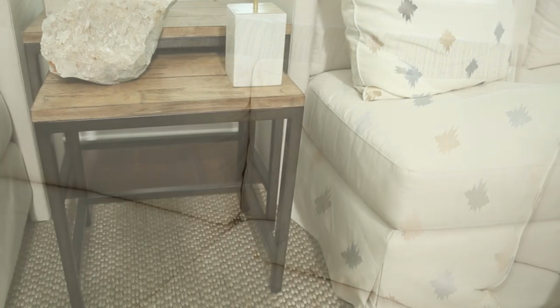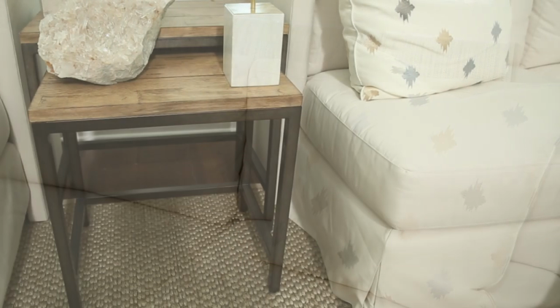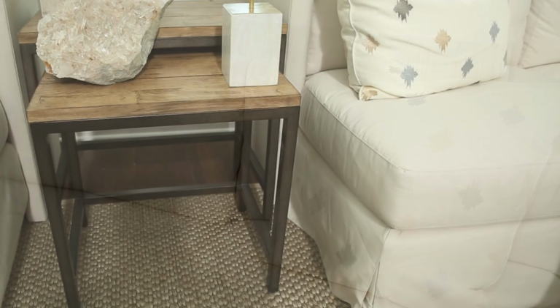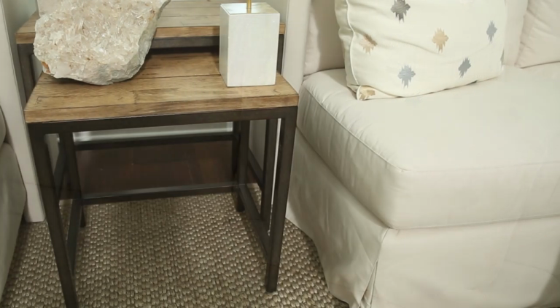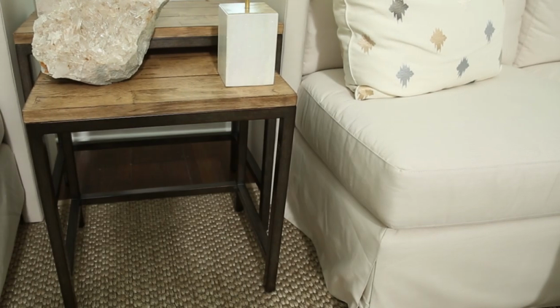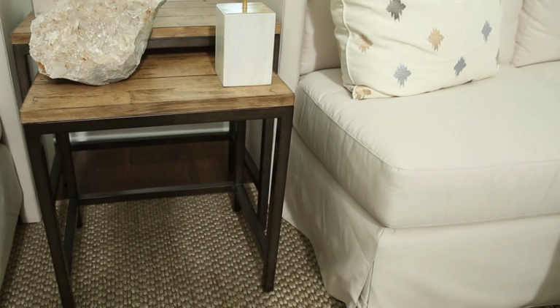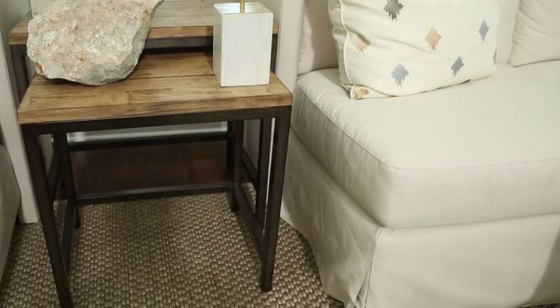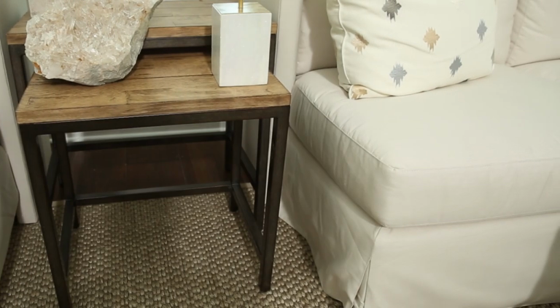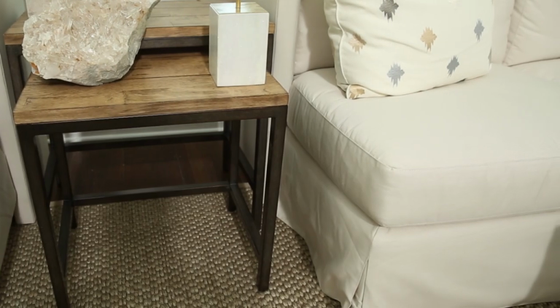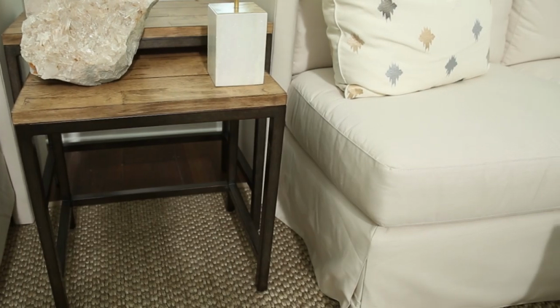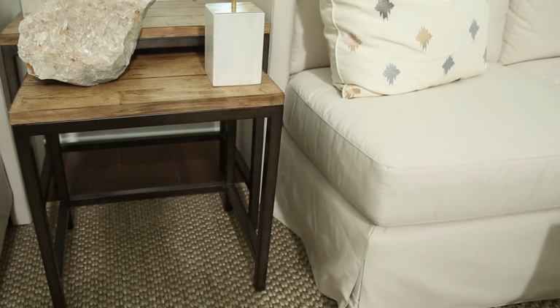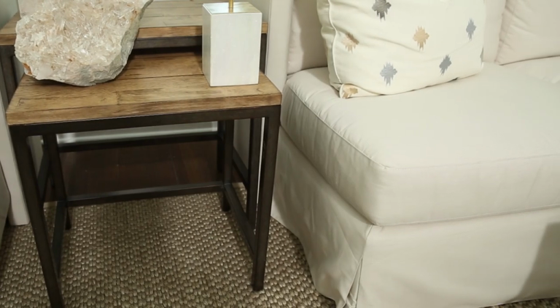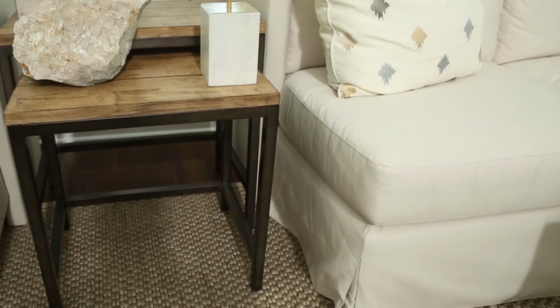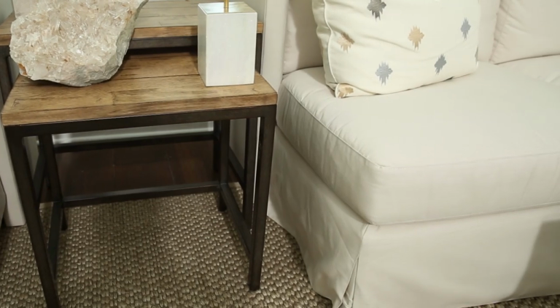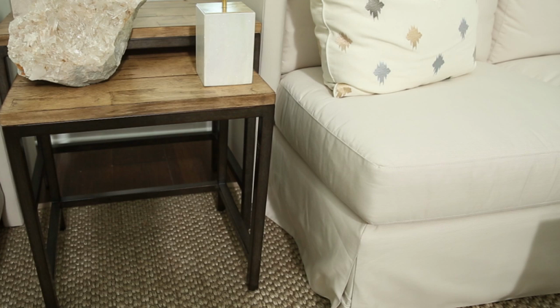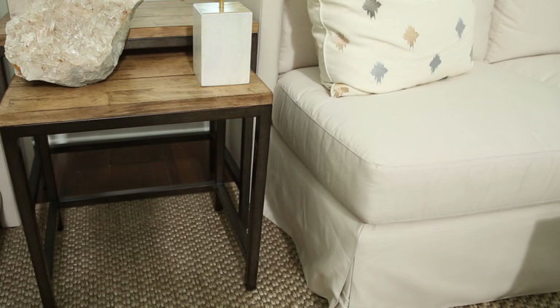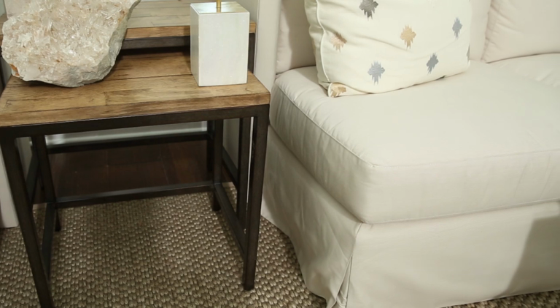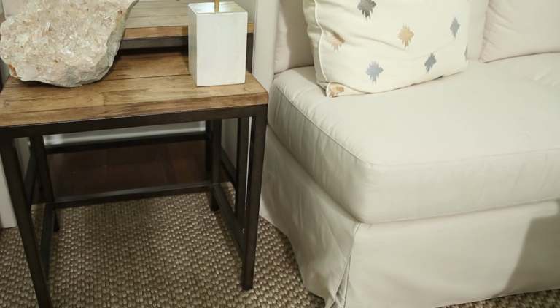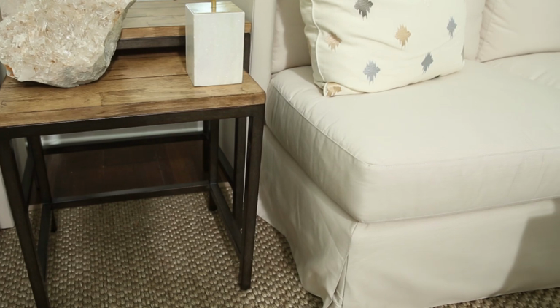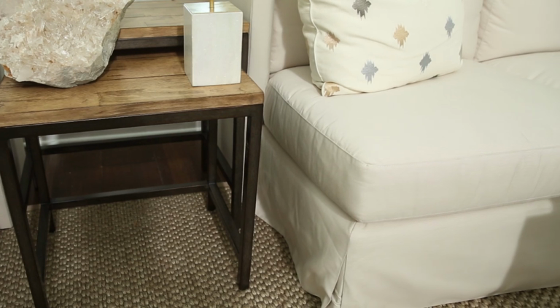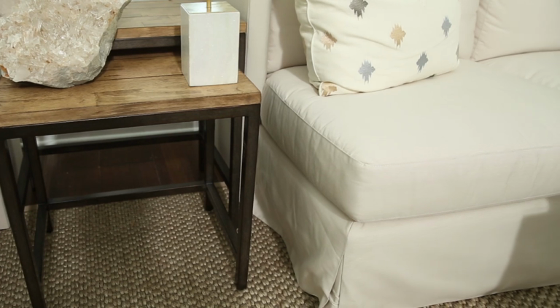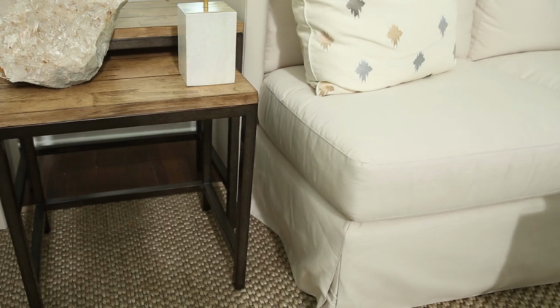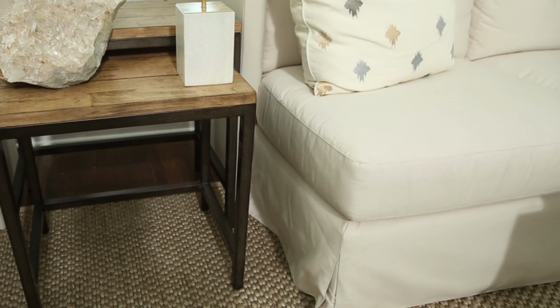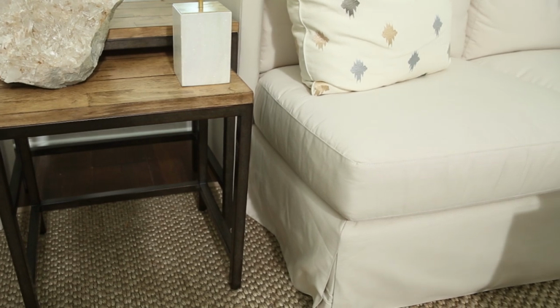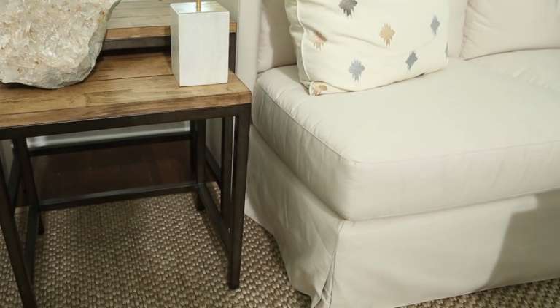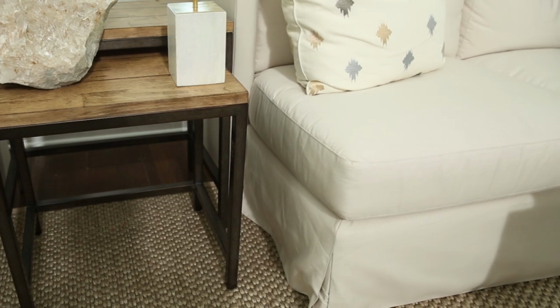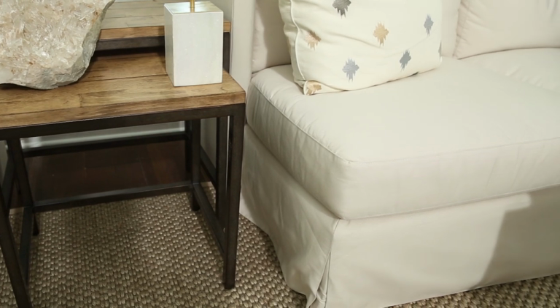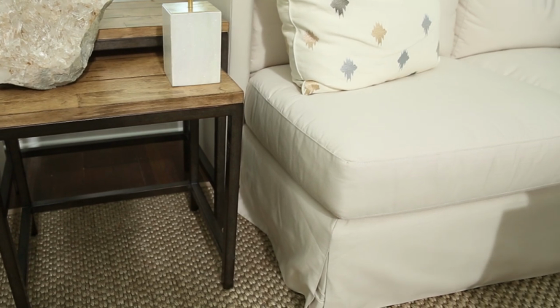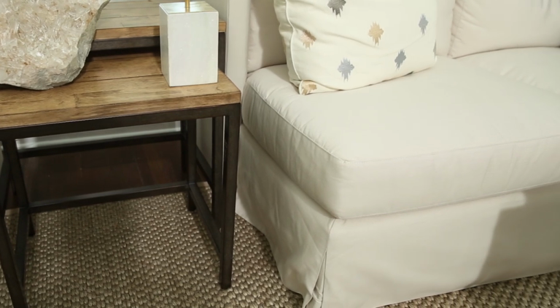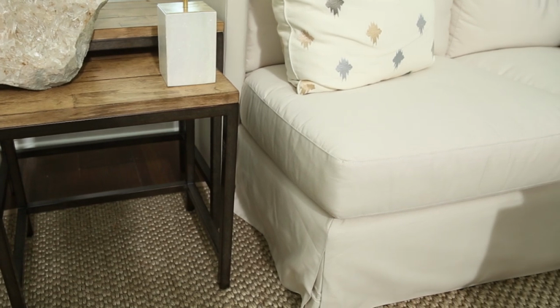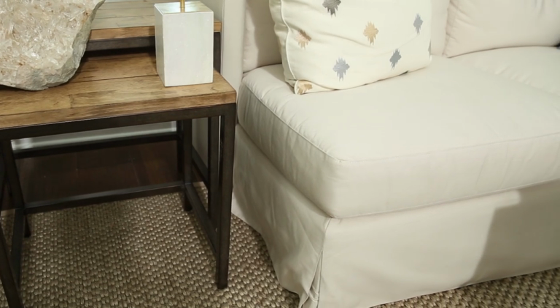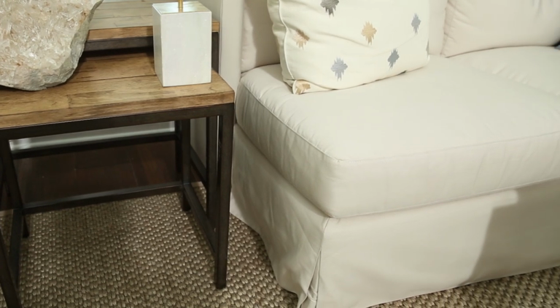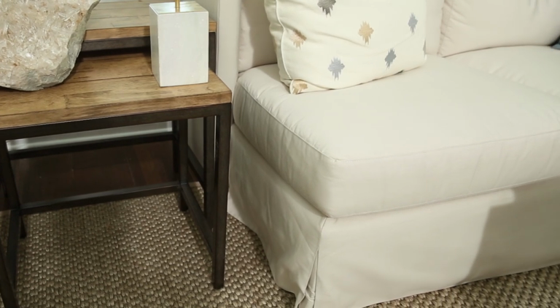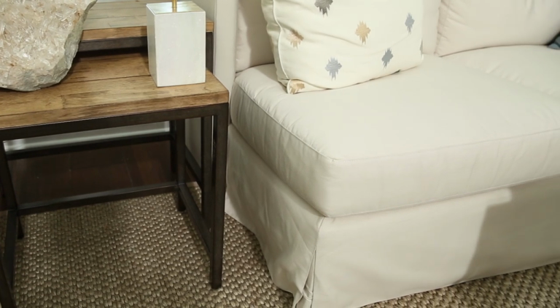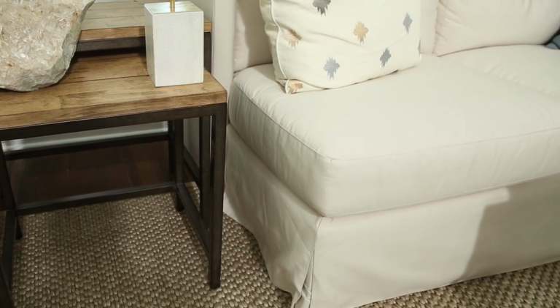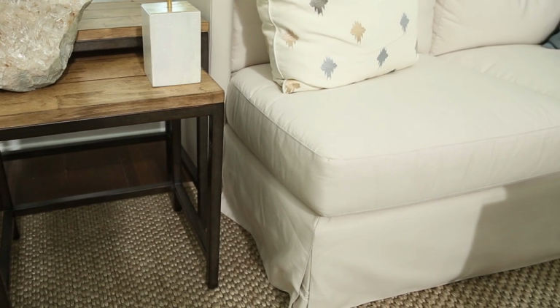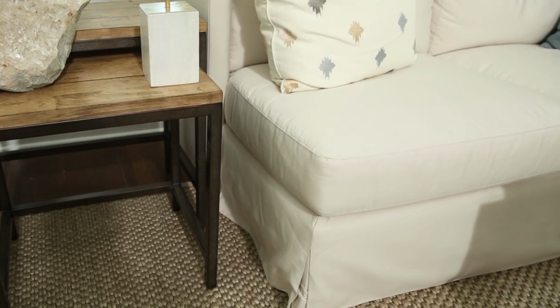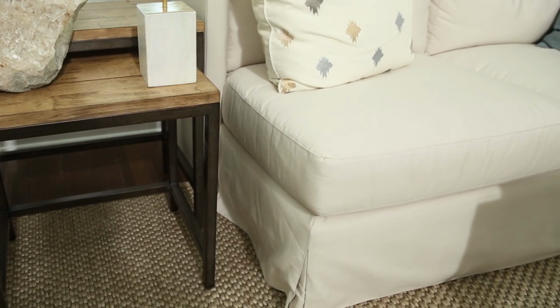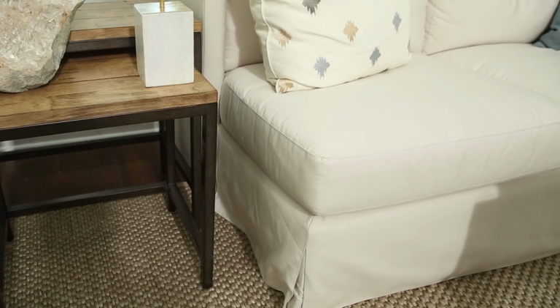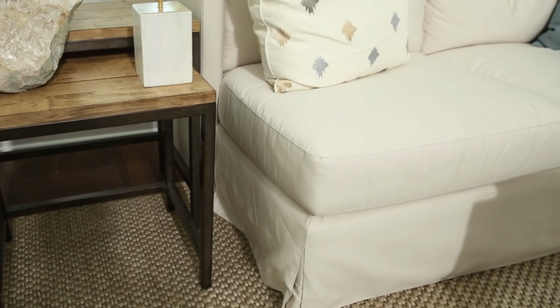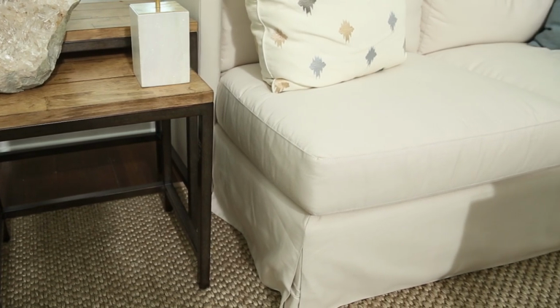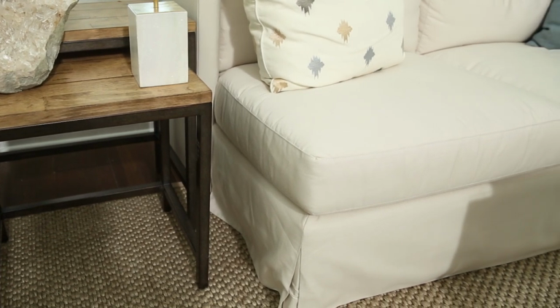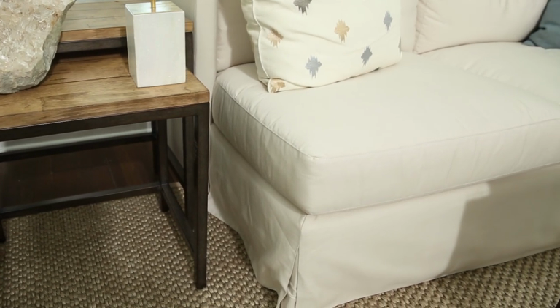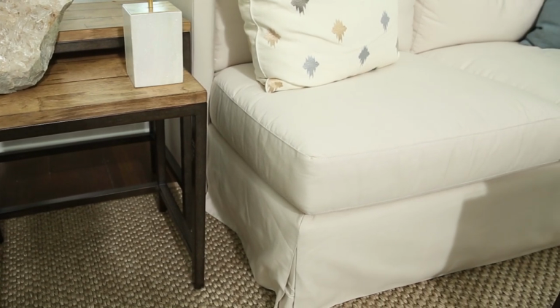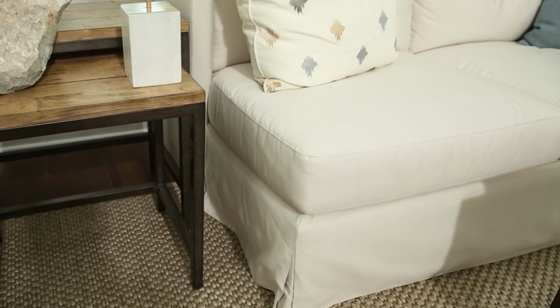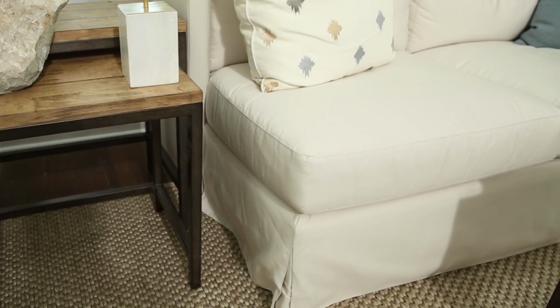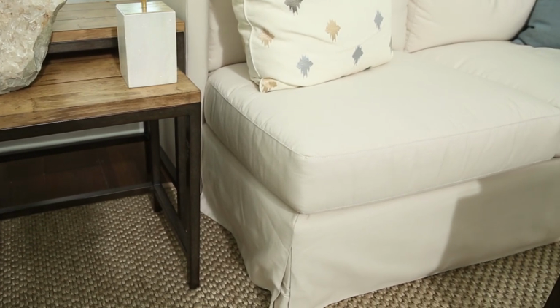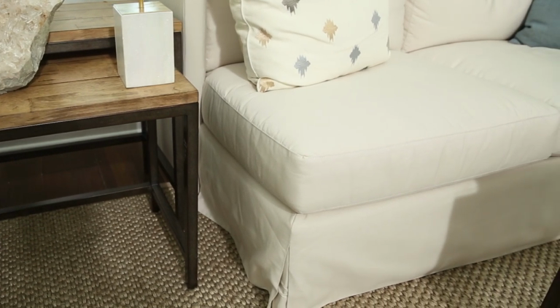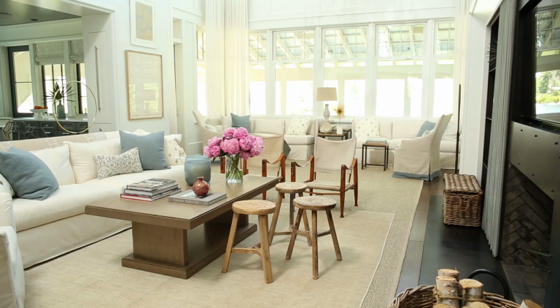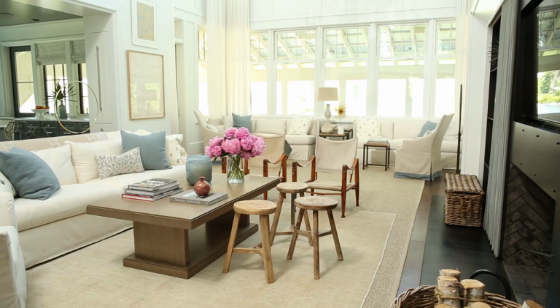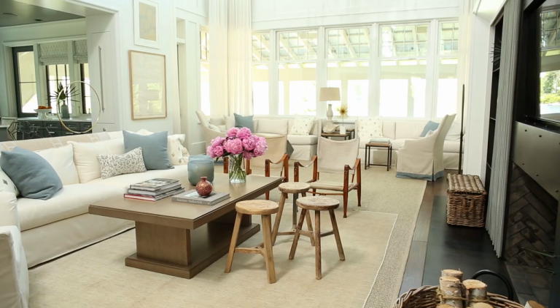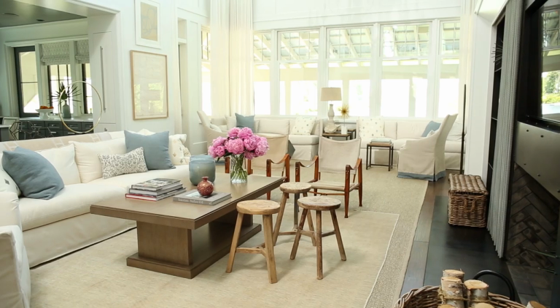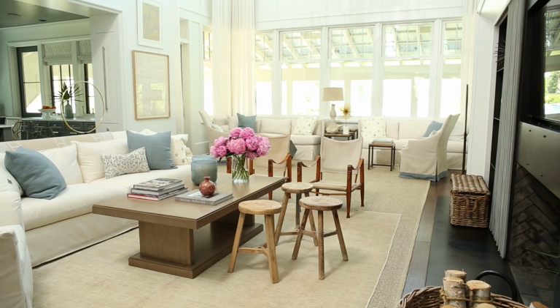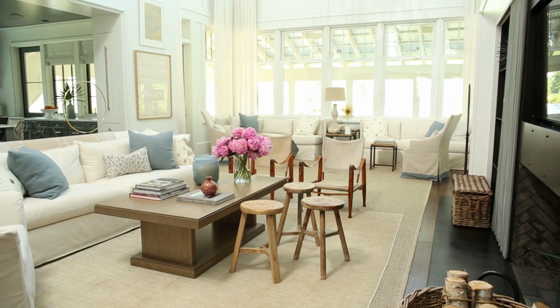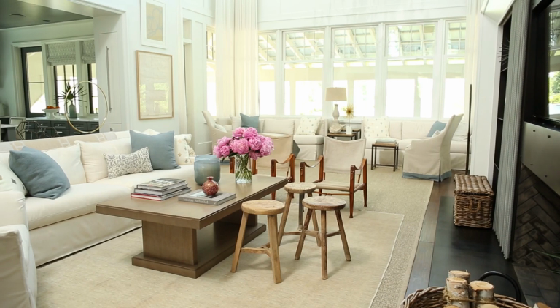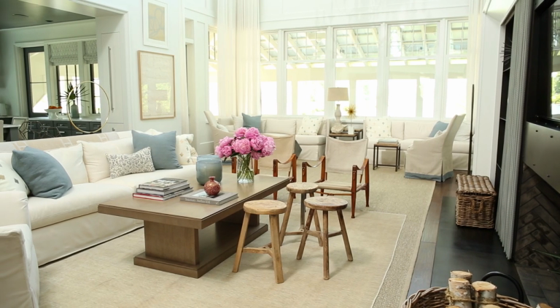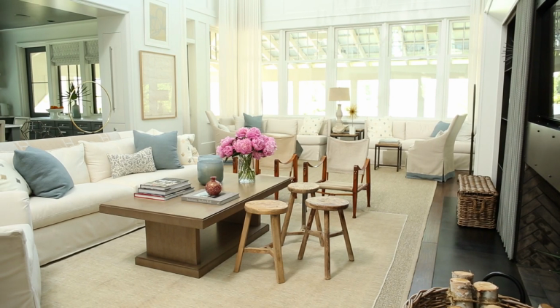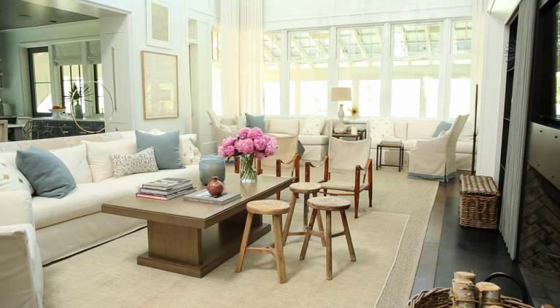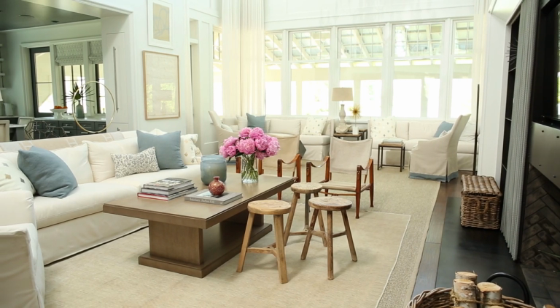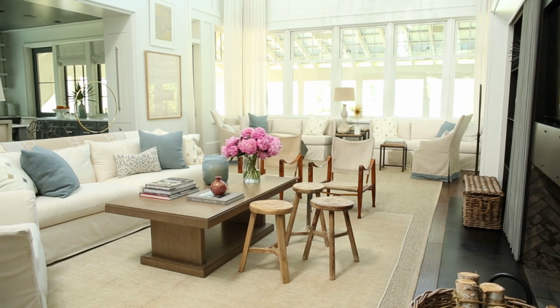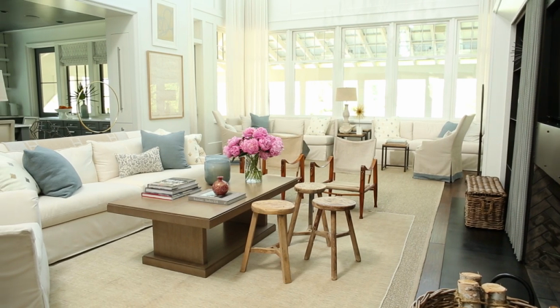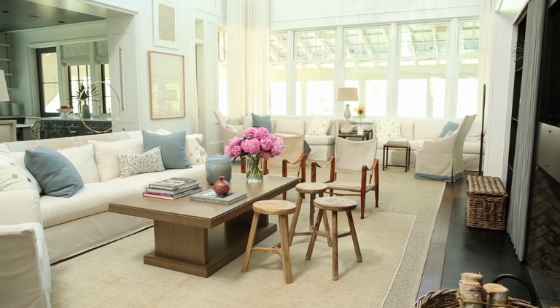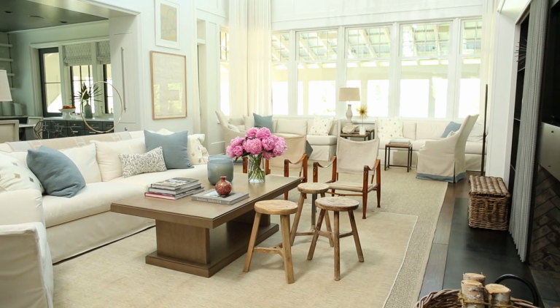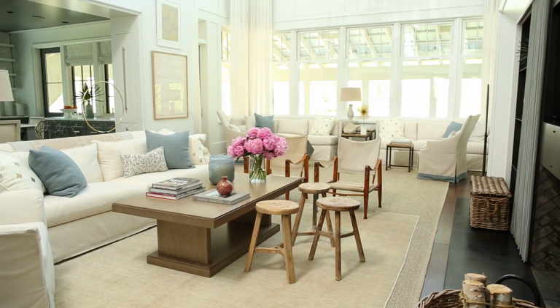Fit is really important when it comes to slipcovers. You want to make sure you have a really tailored and tight fit so it doesn't become loose over time.